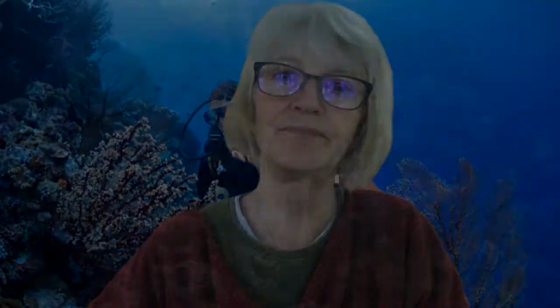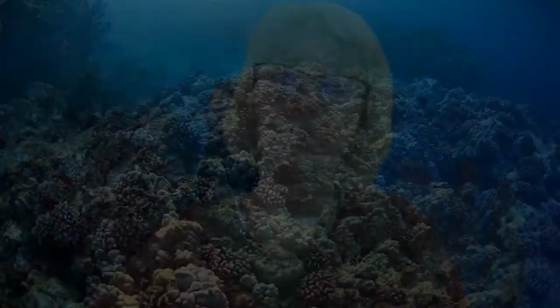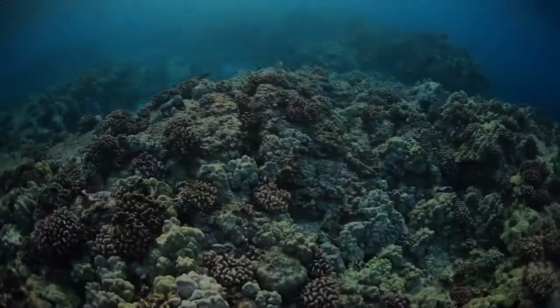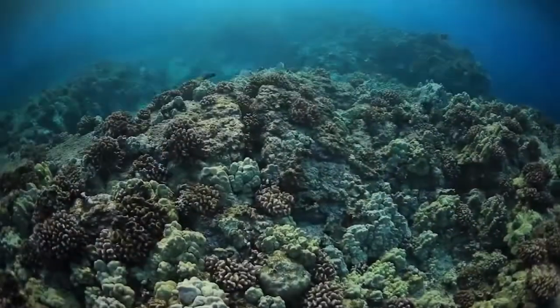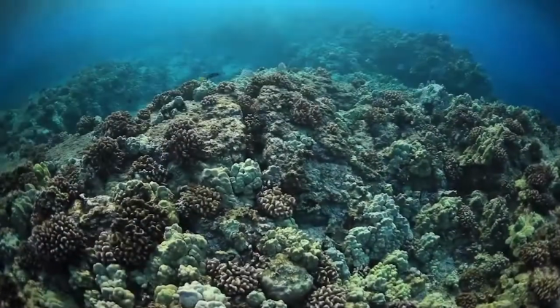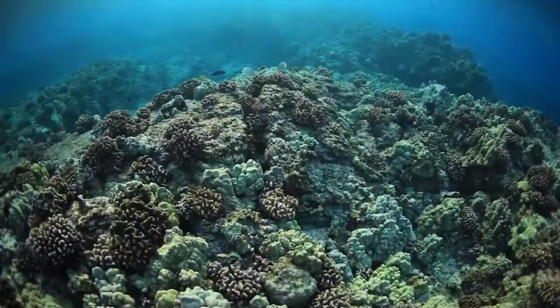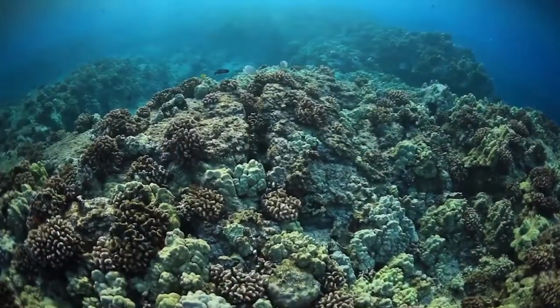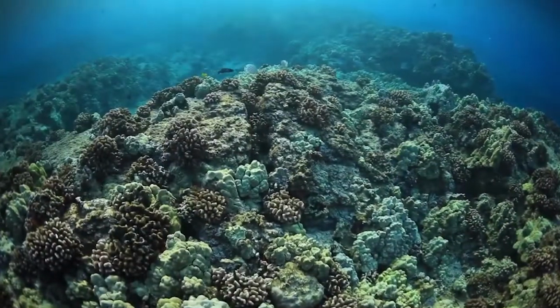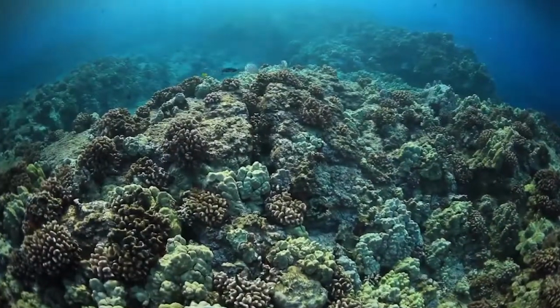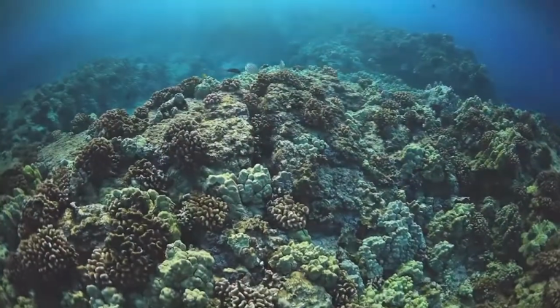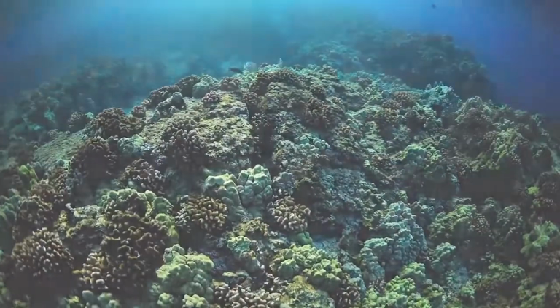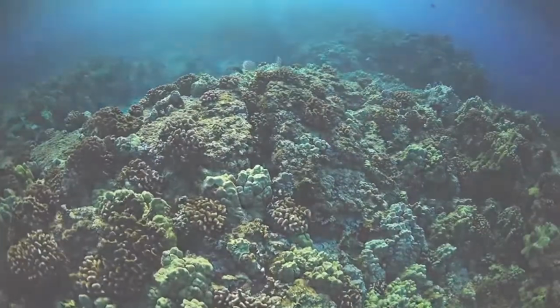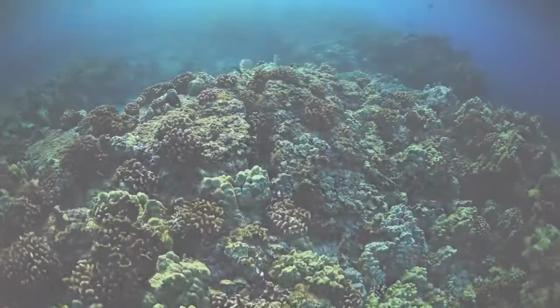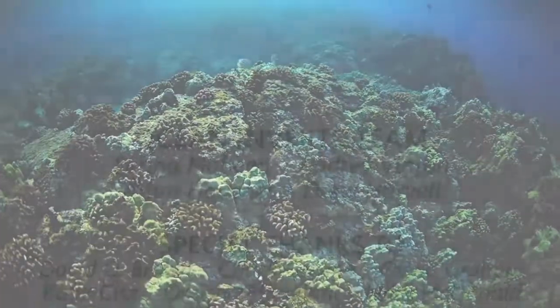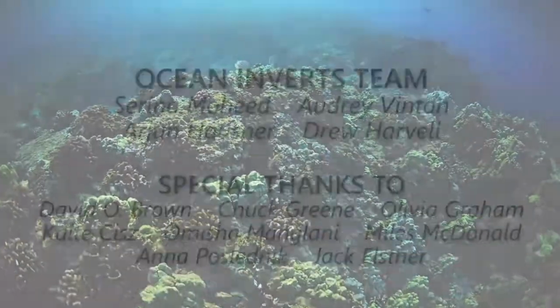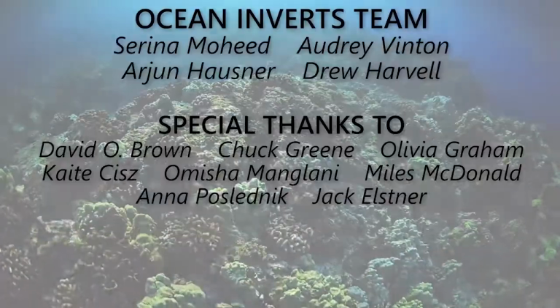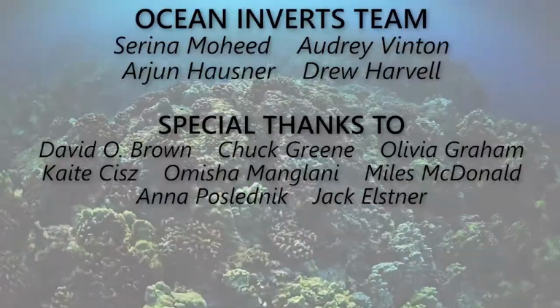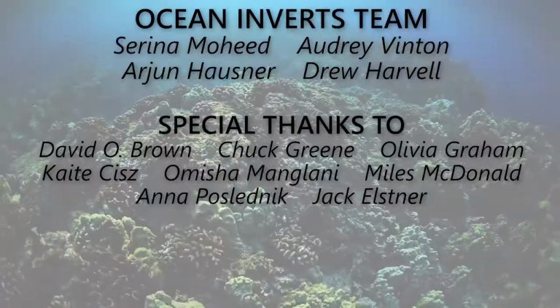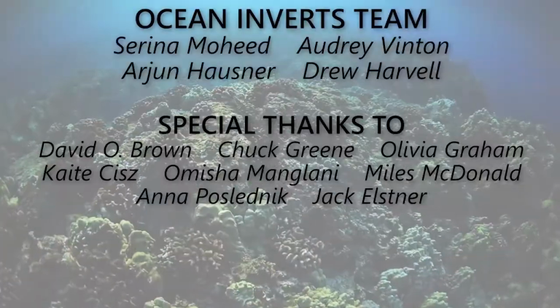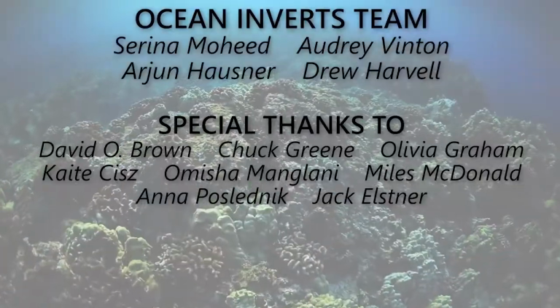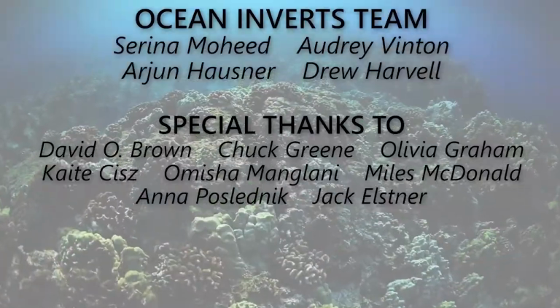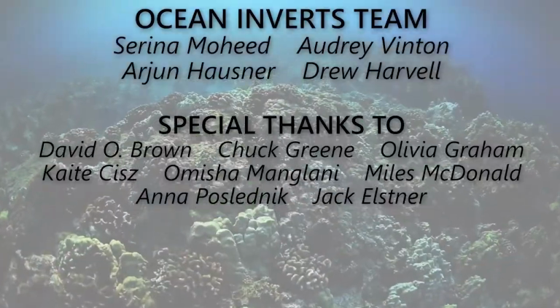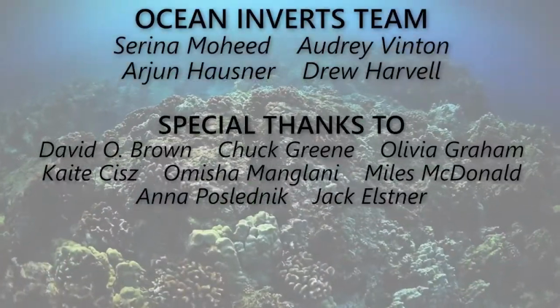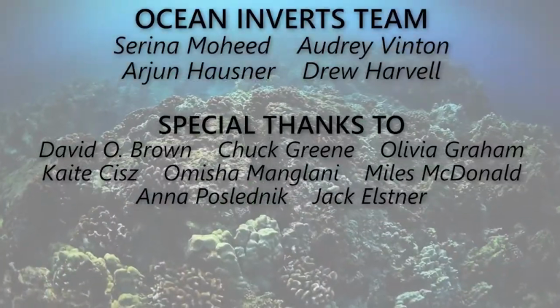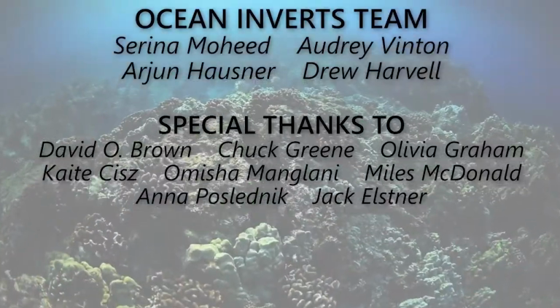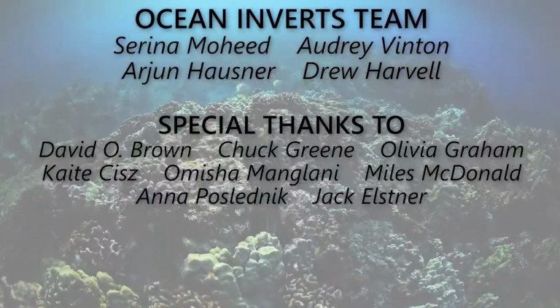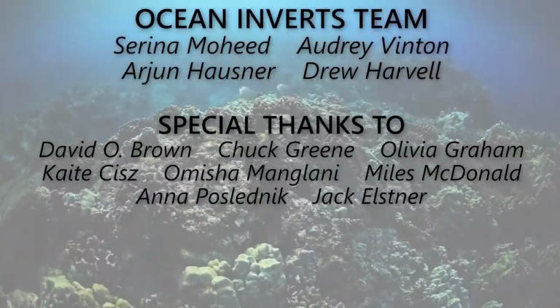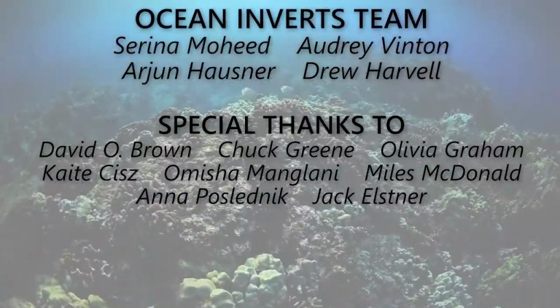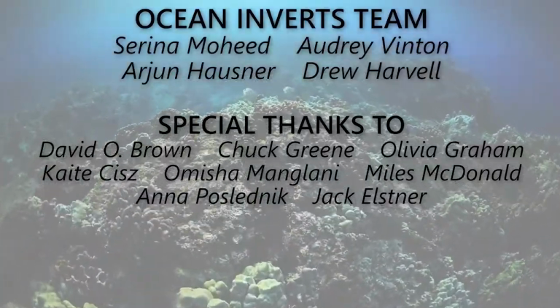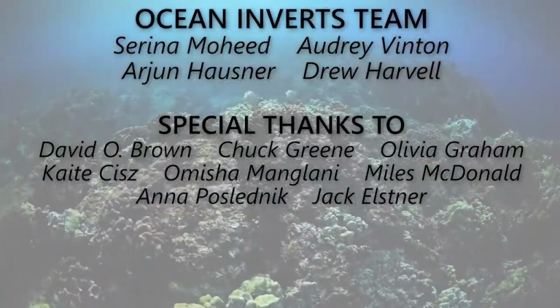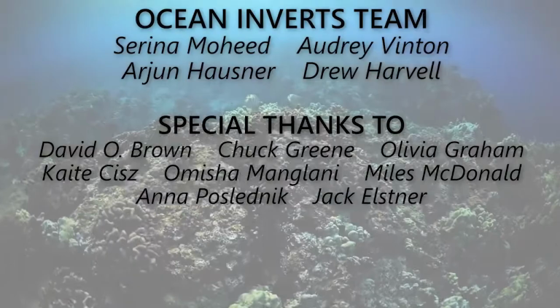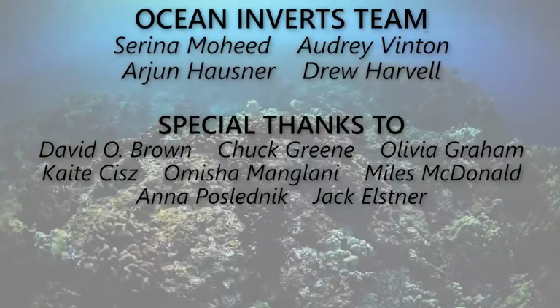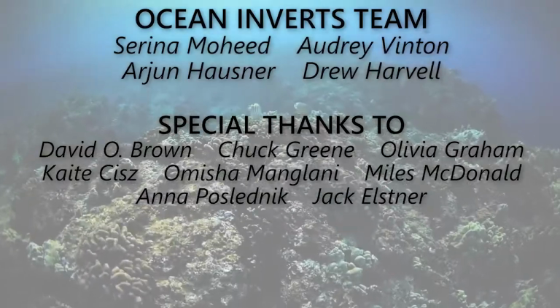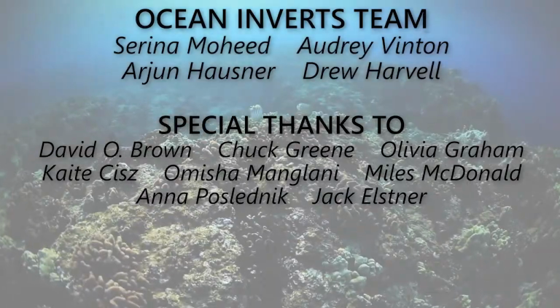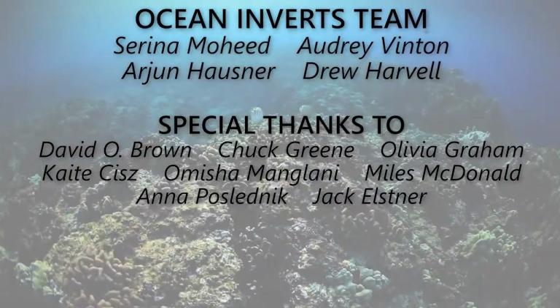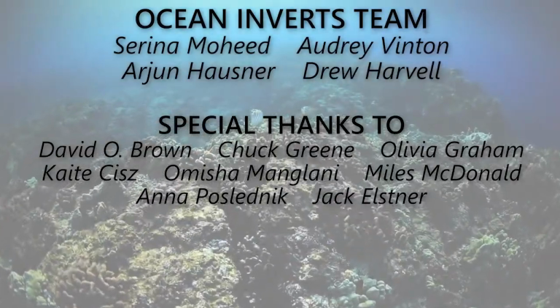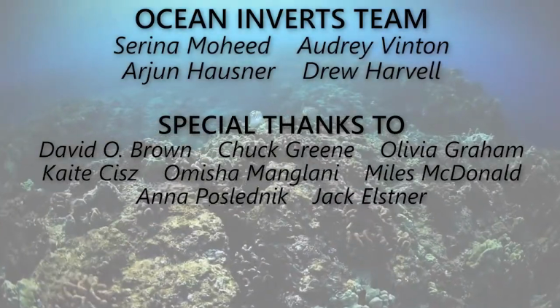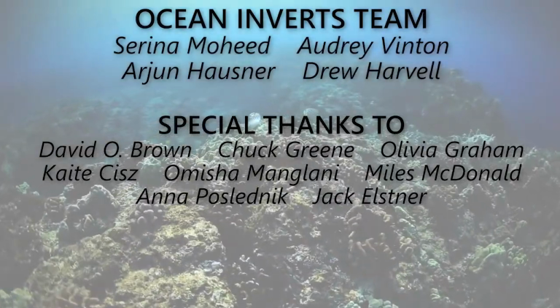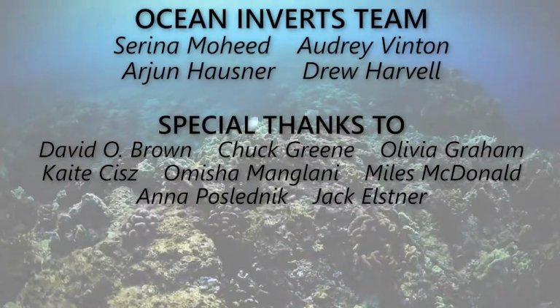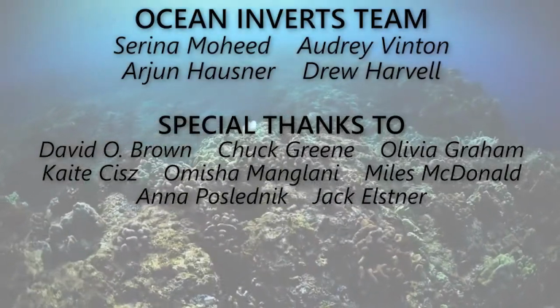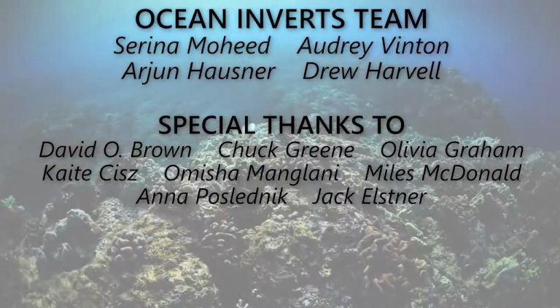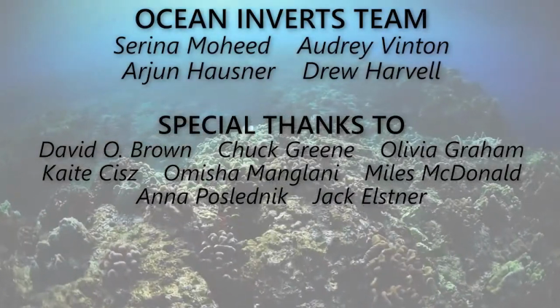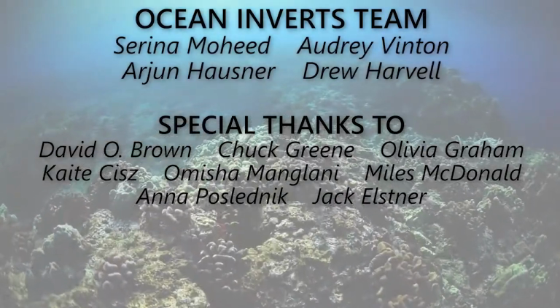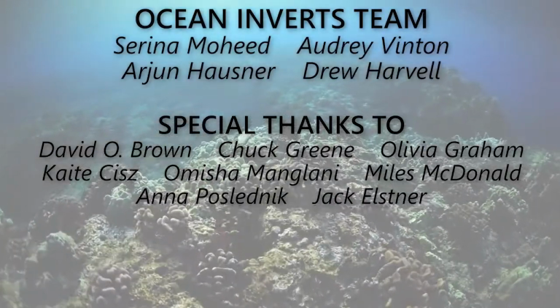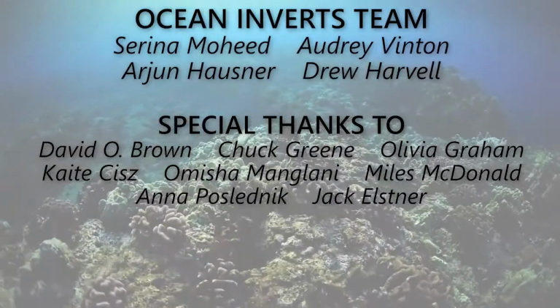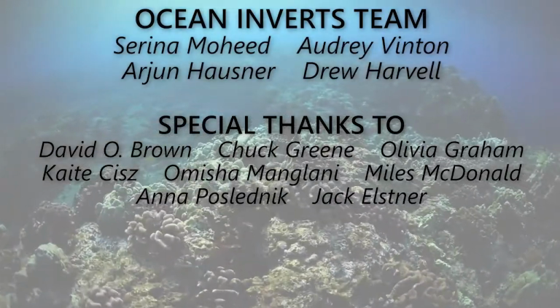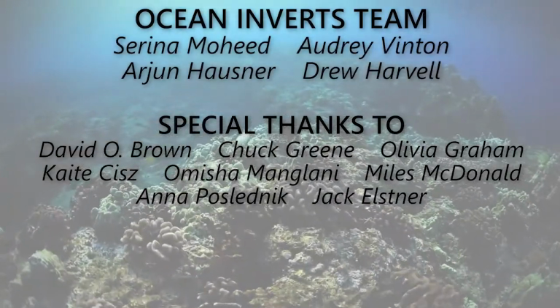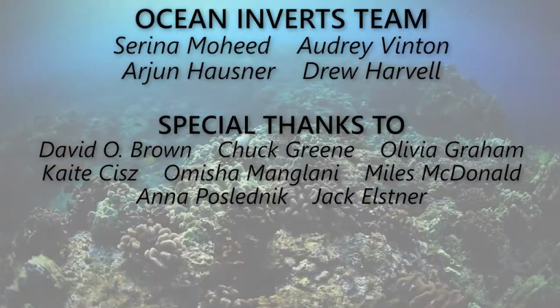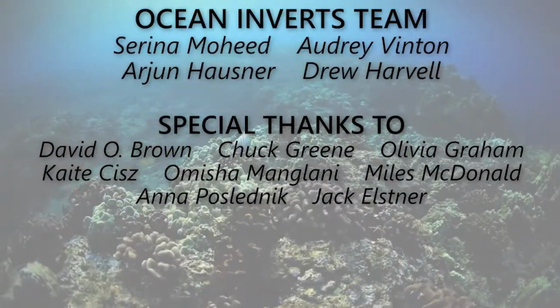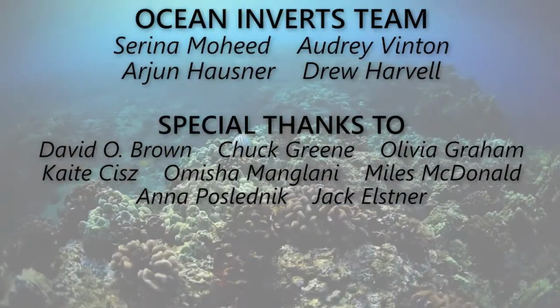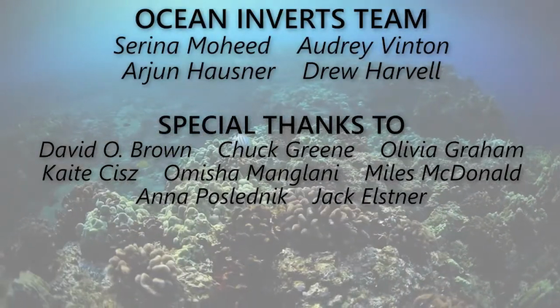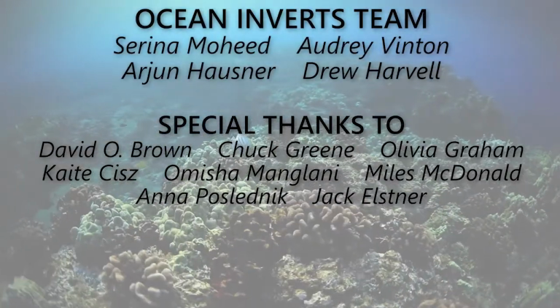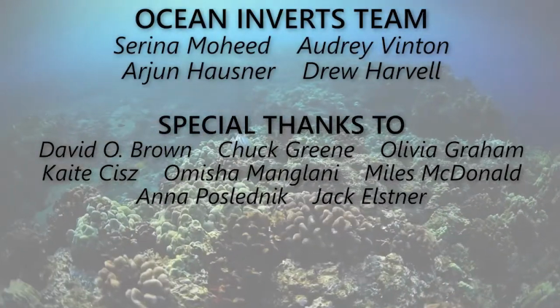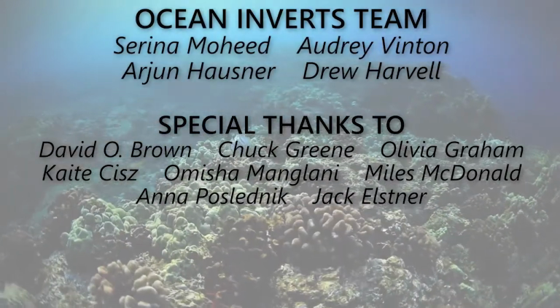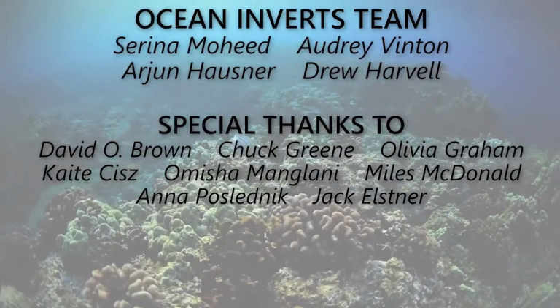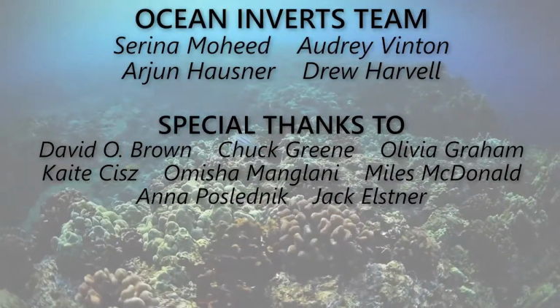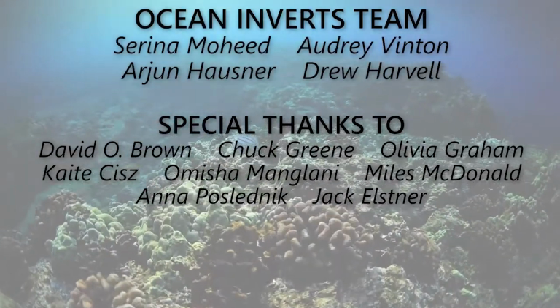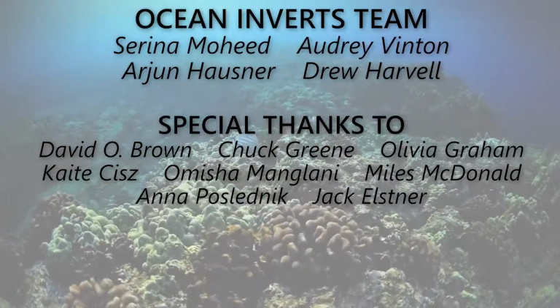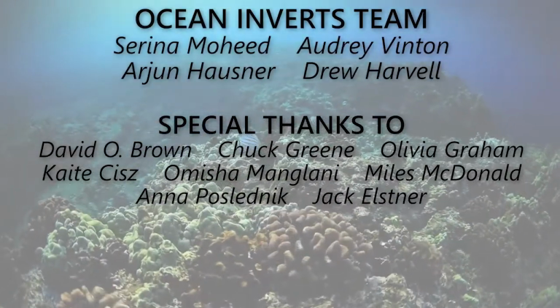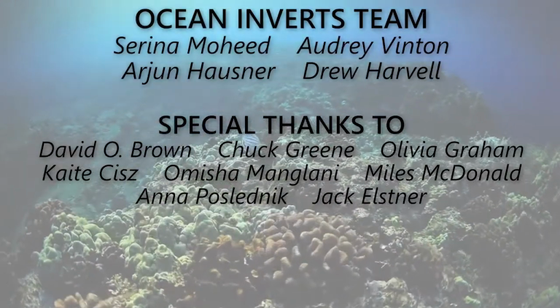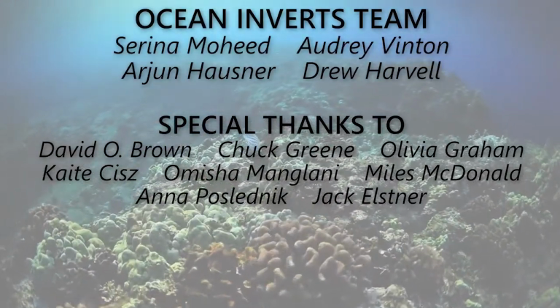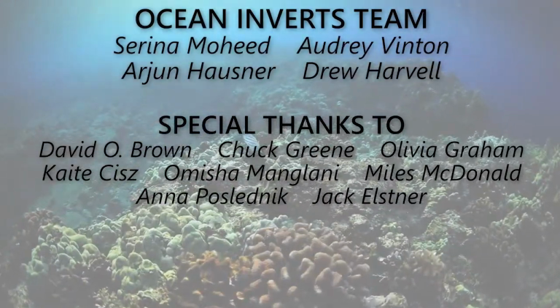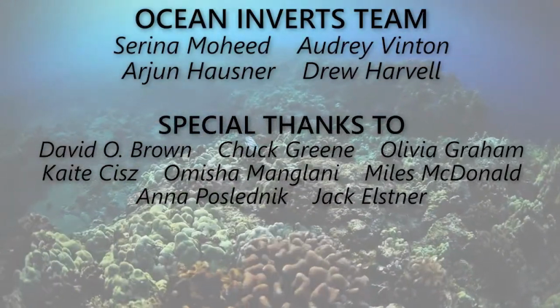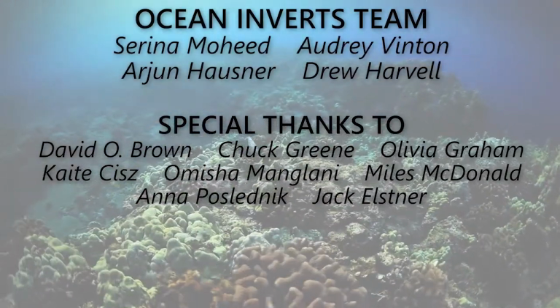Thank you for watching this episode of Ocean Inverts. We hope you learned a lot about corals and that you can tune in for our next segment soon.